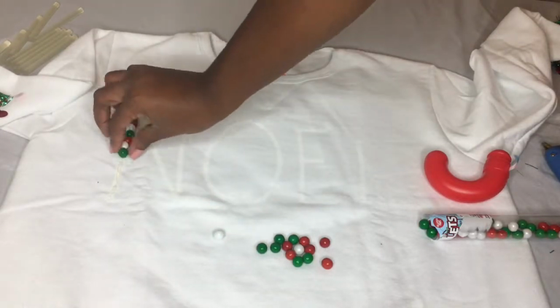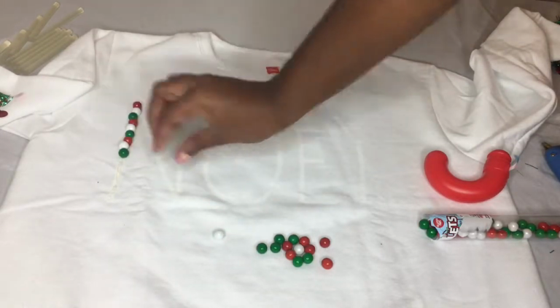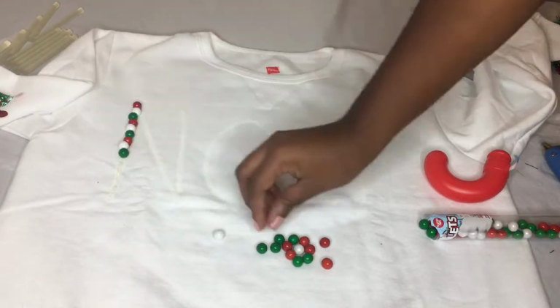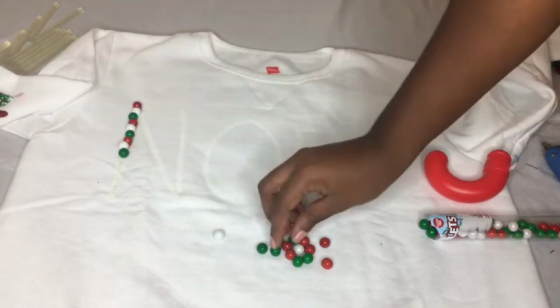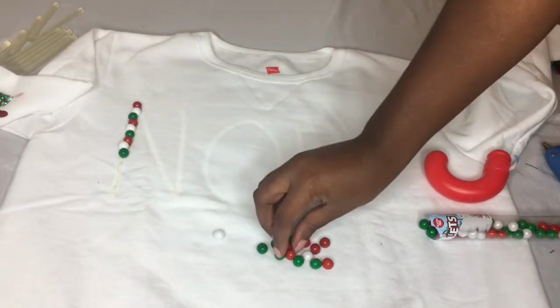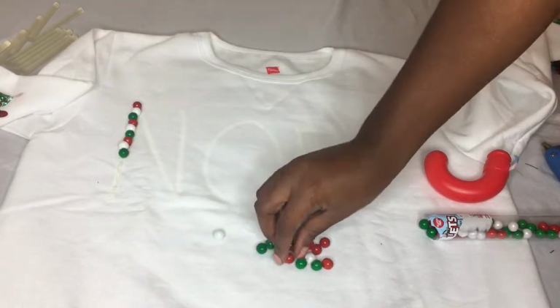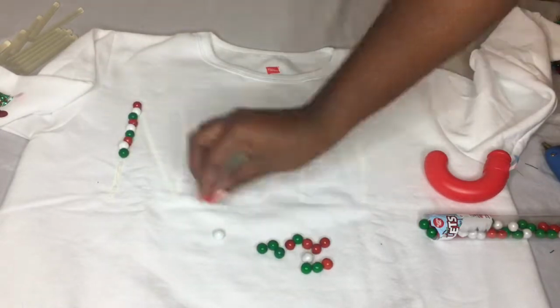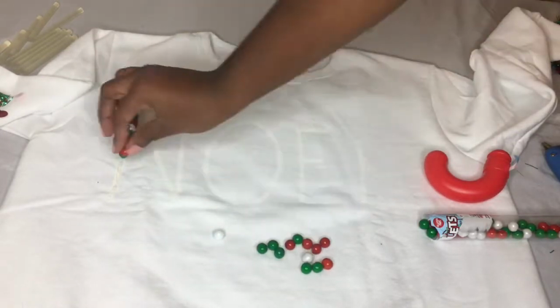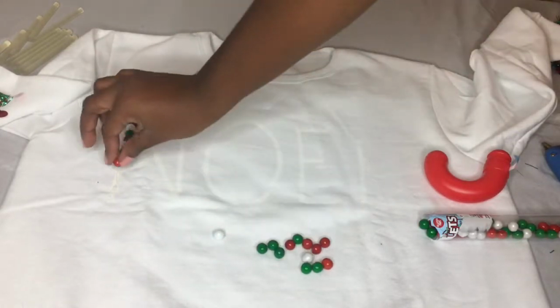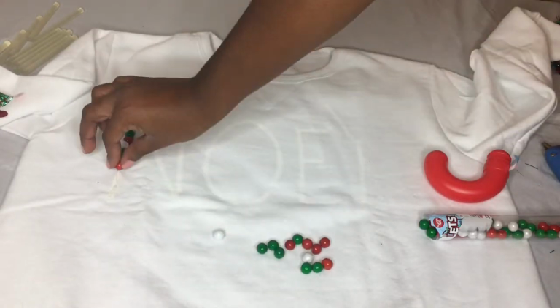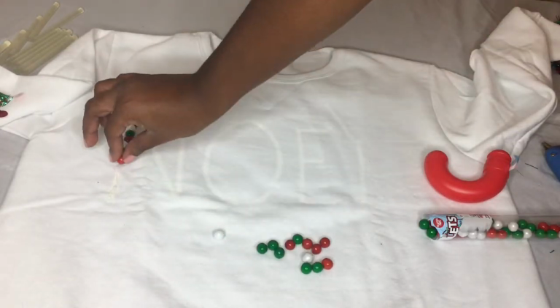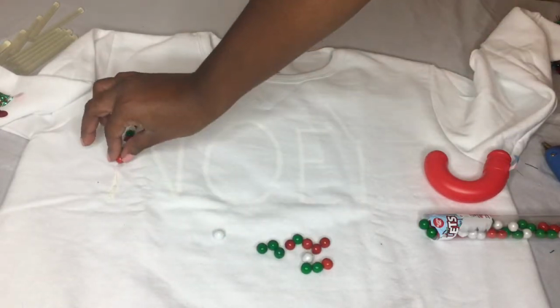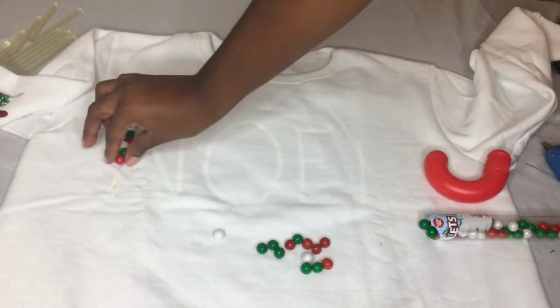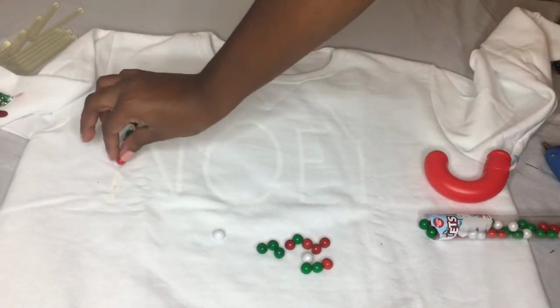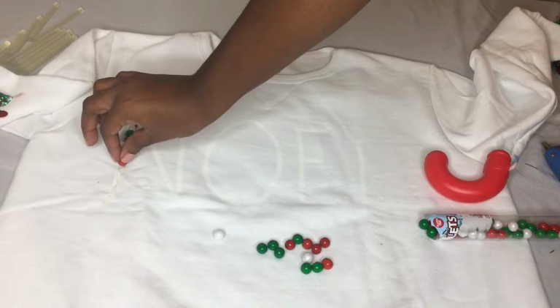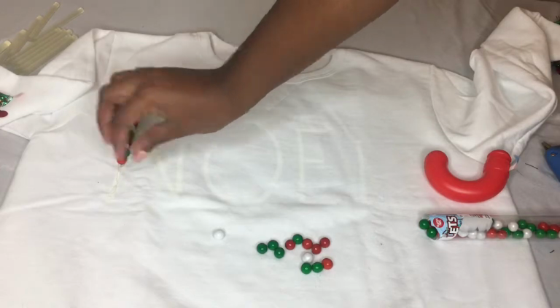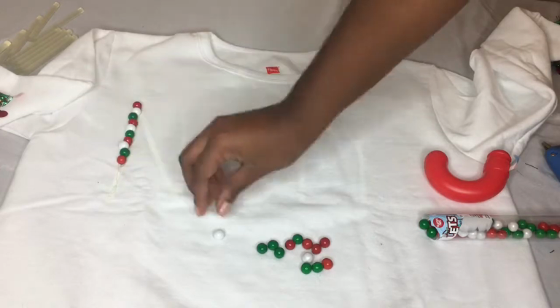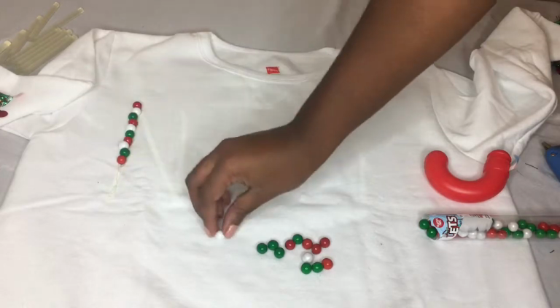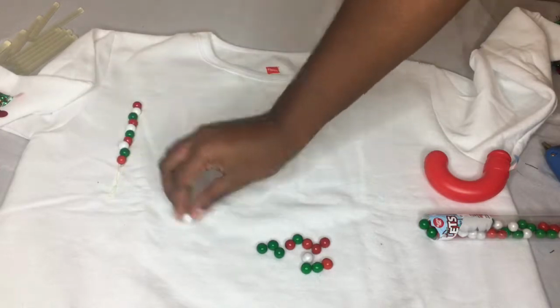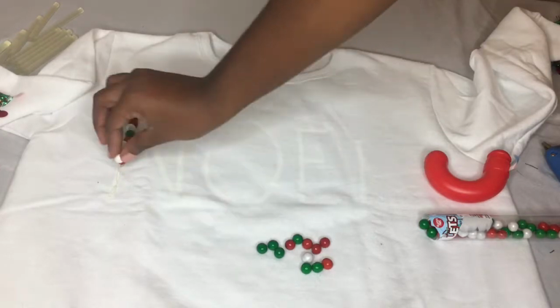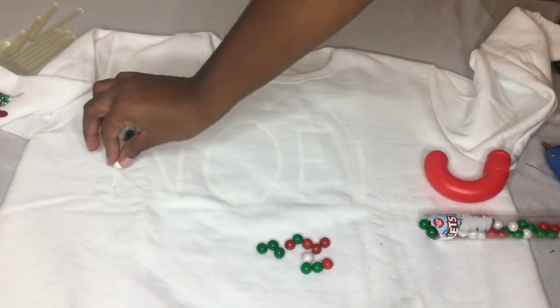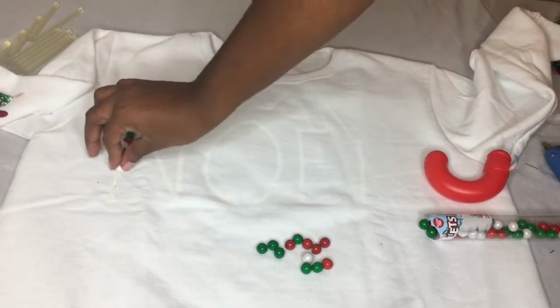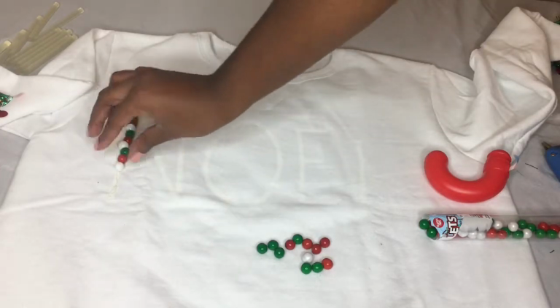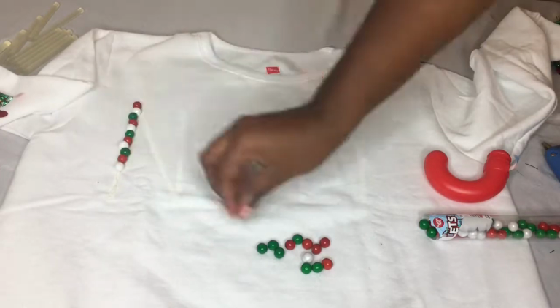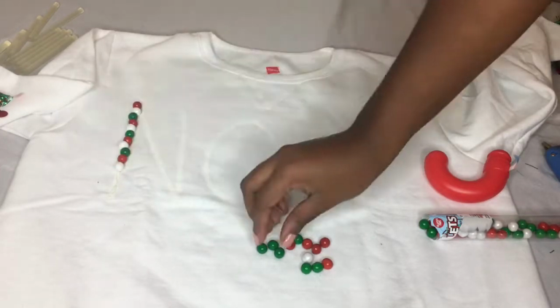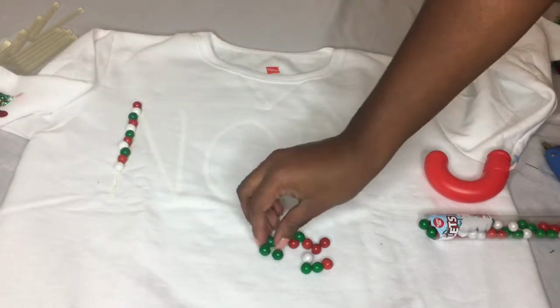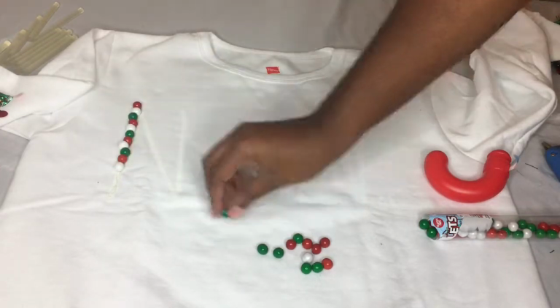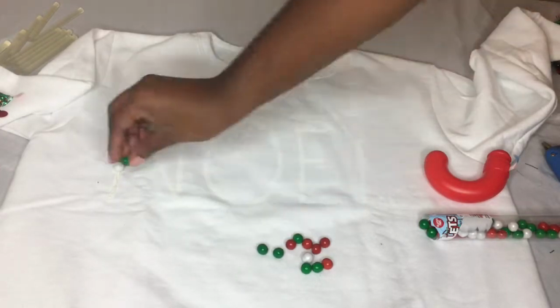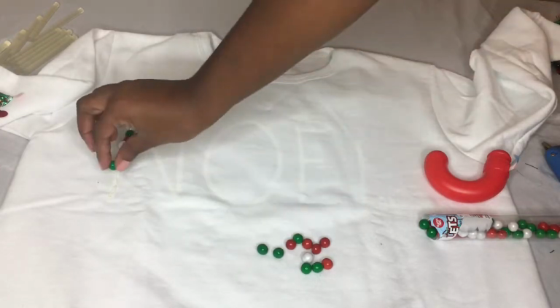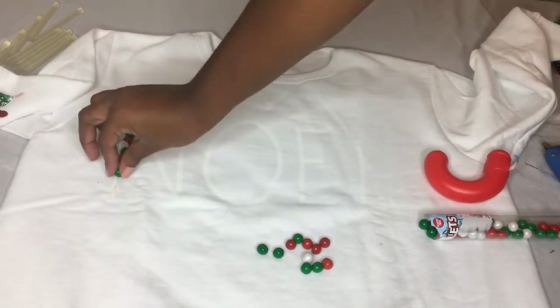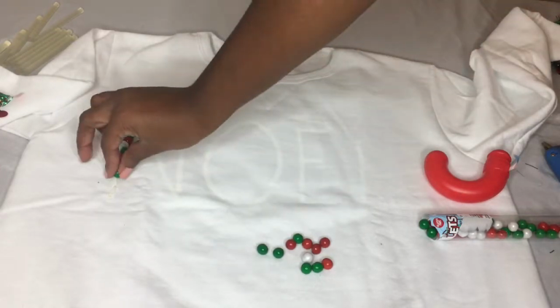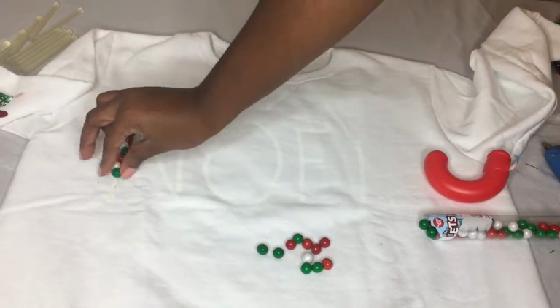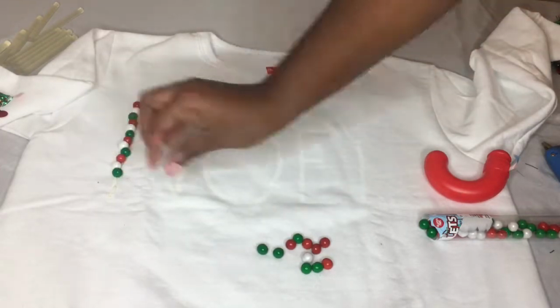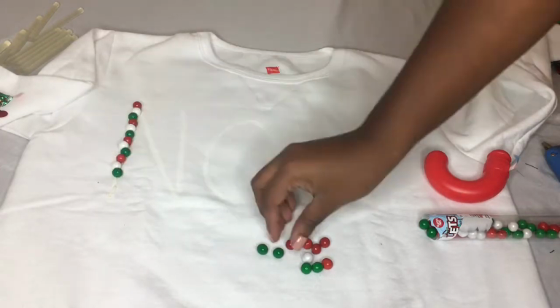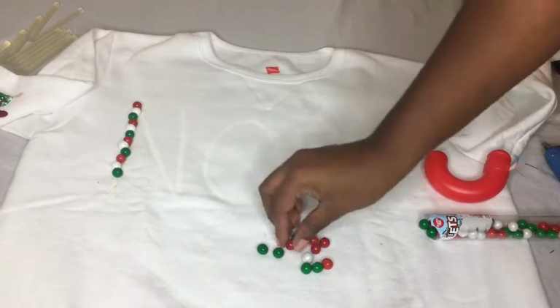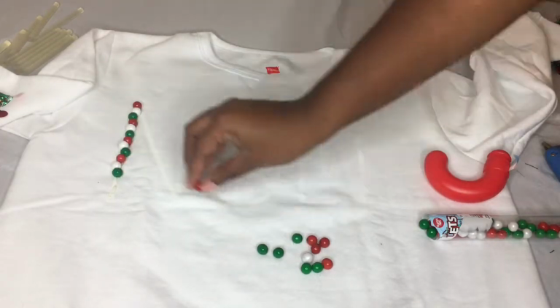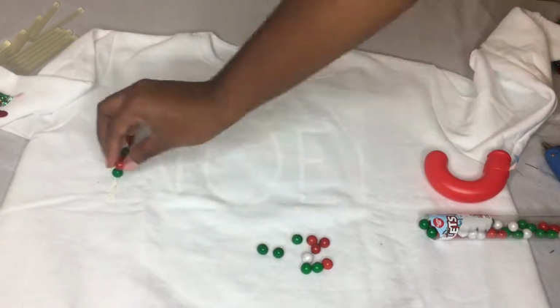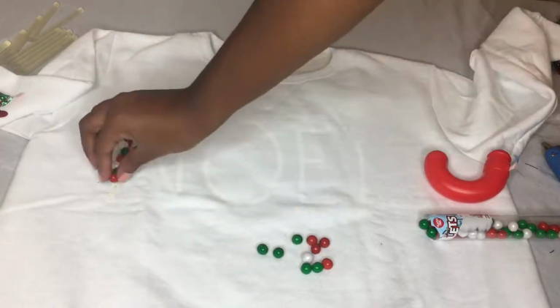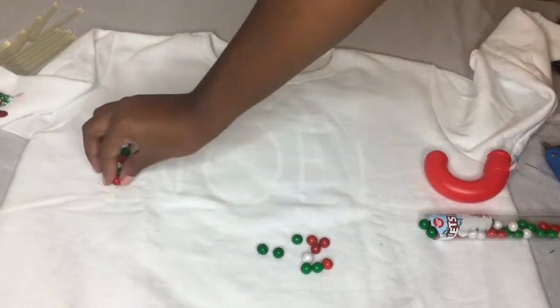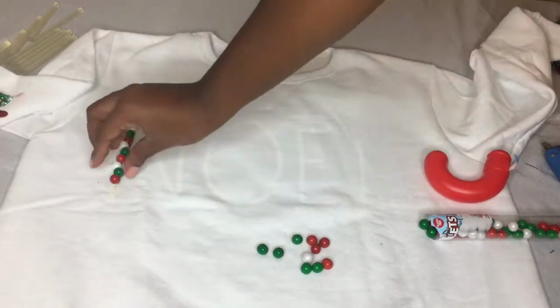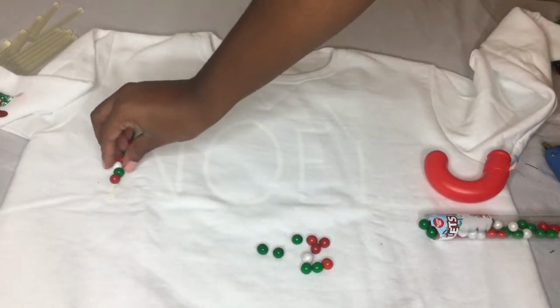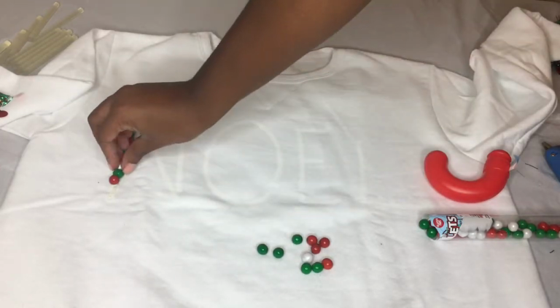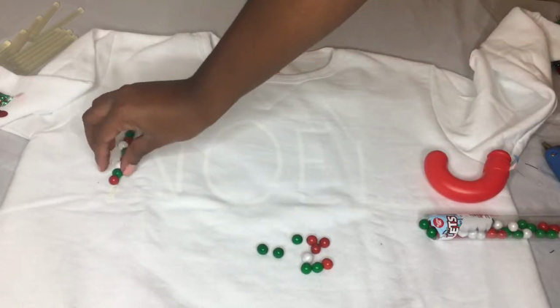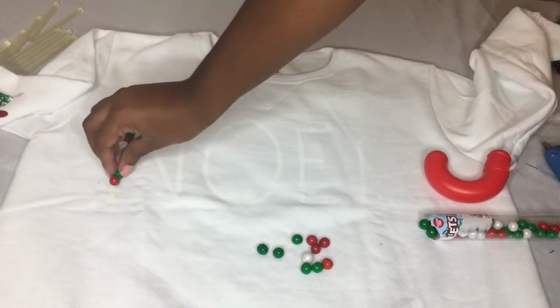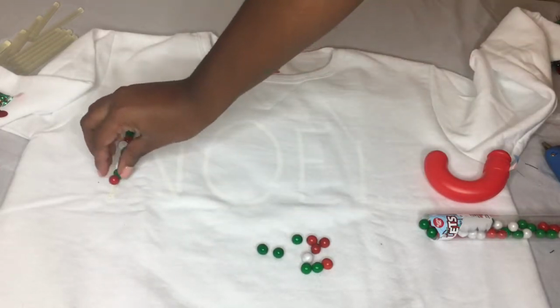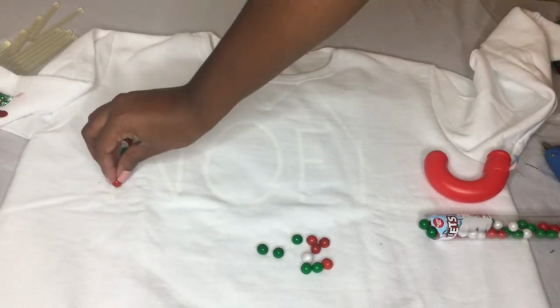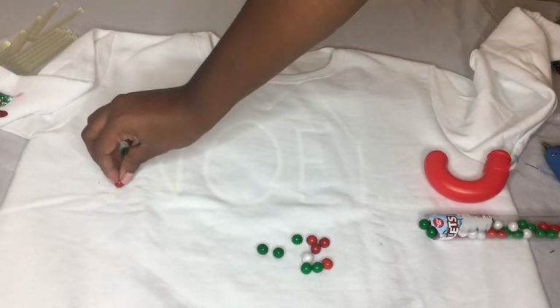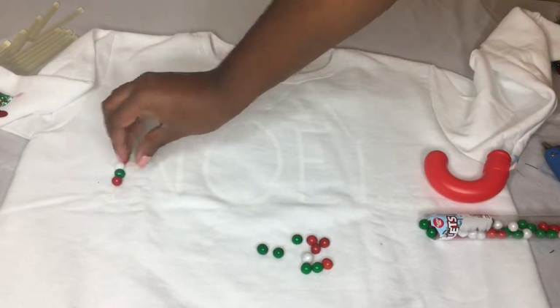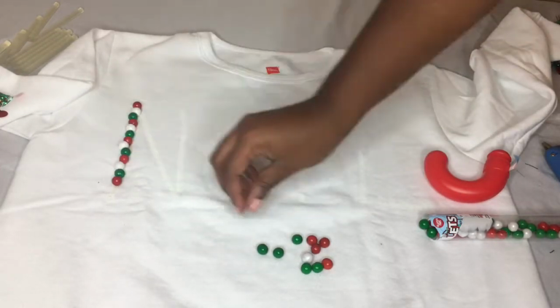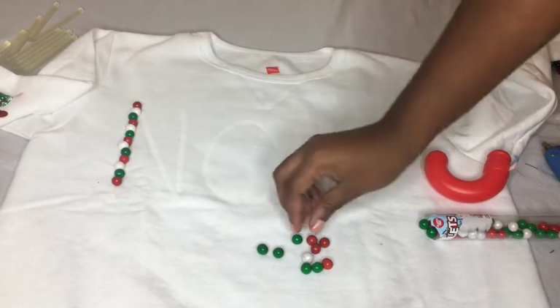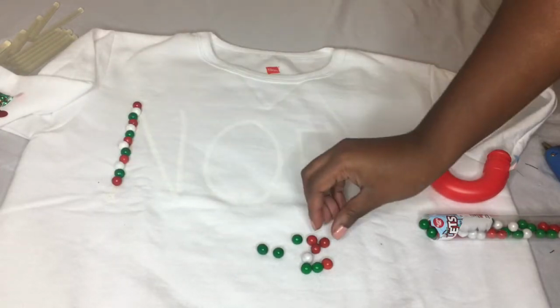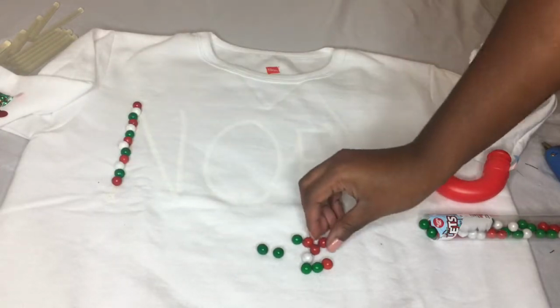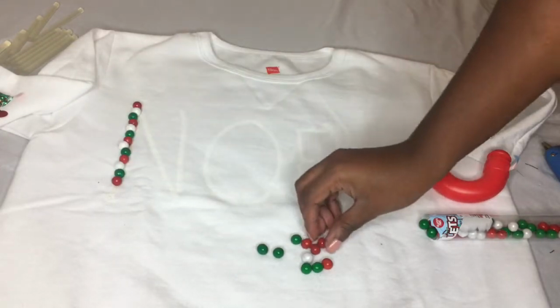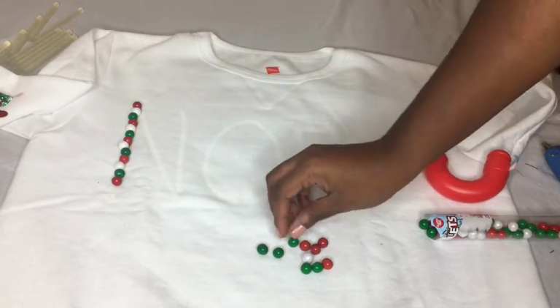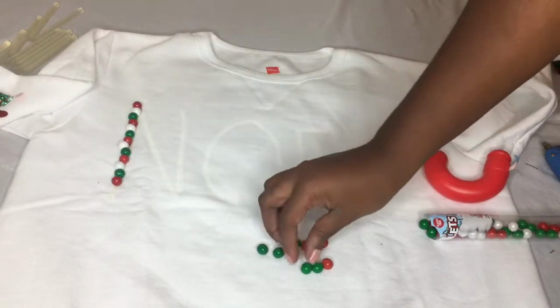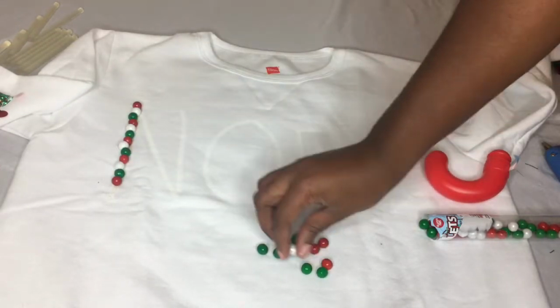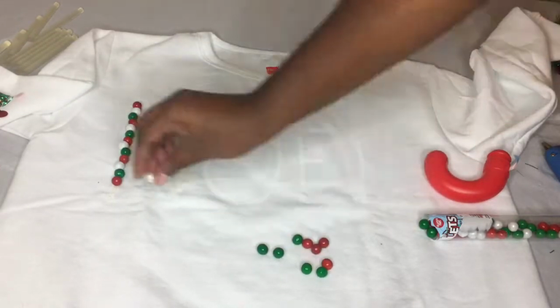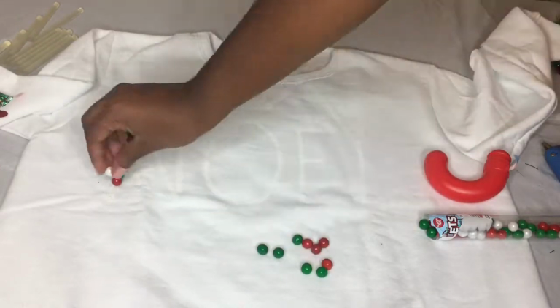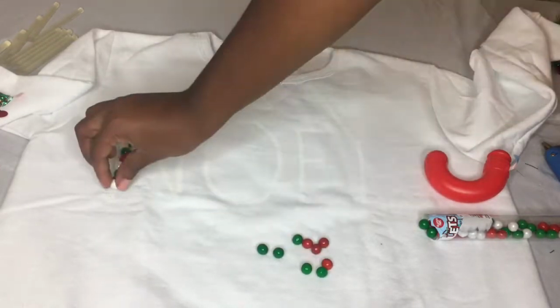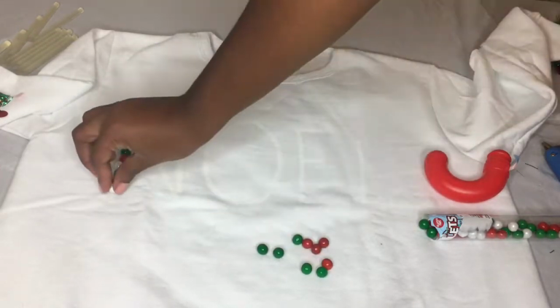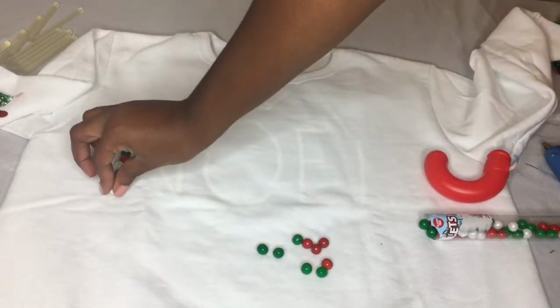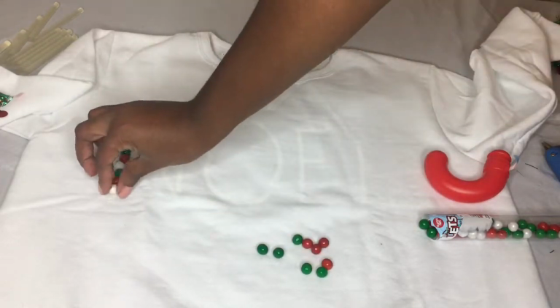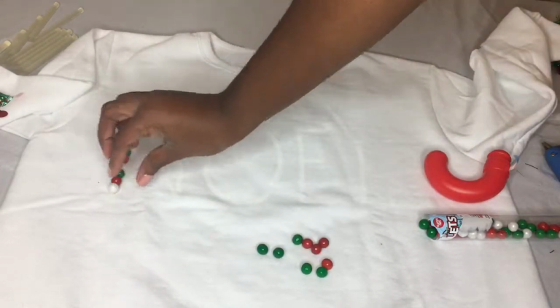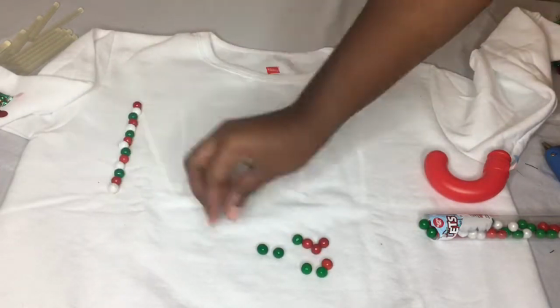Across all the letters, you're just going to continue to do the same thing — apply a little bit of glue and then apply the candies that you choose to use.